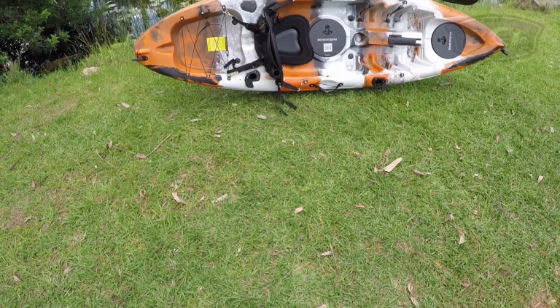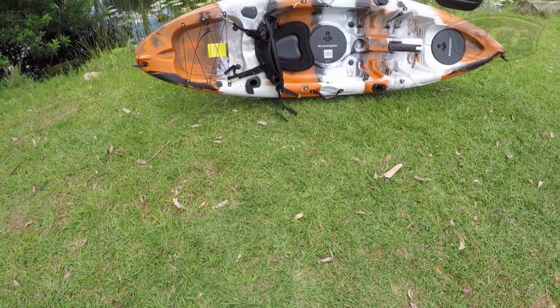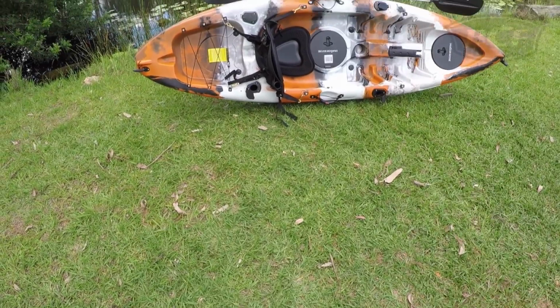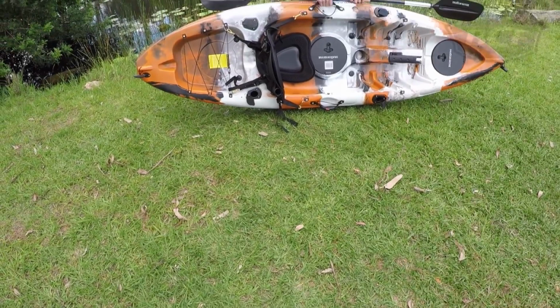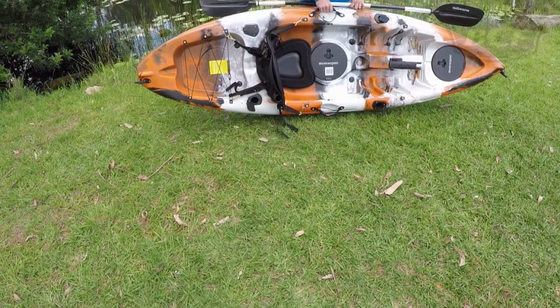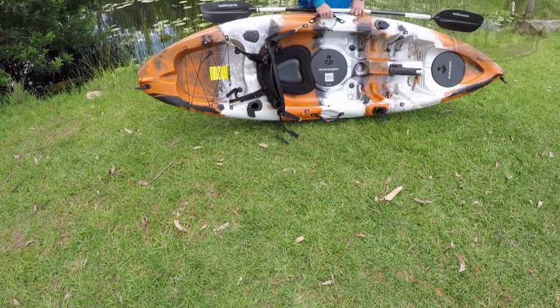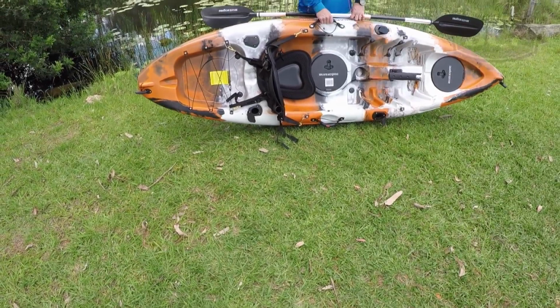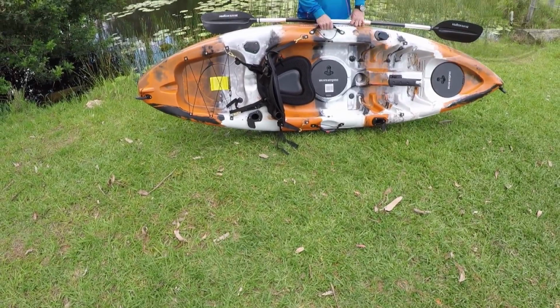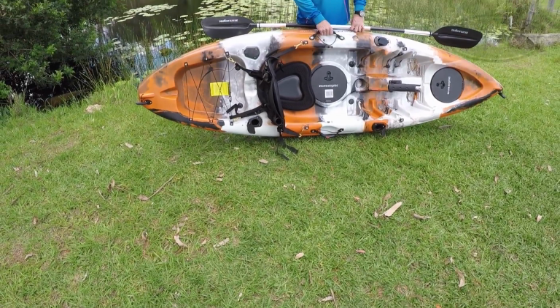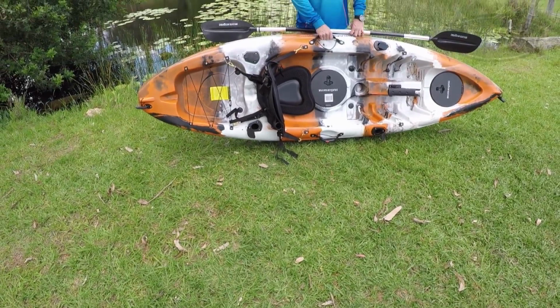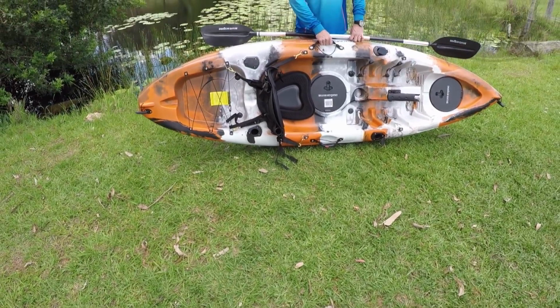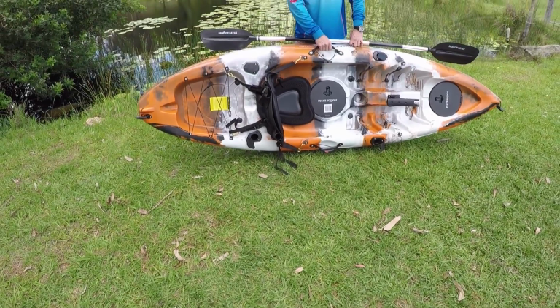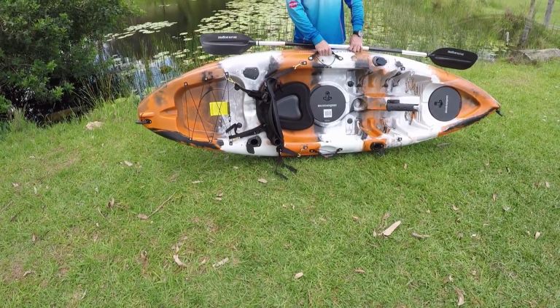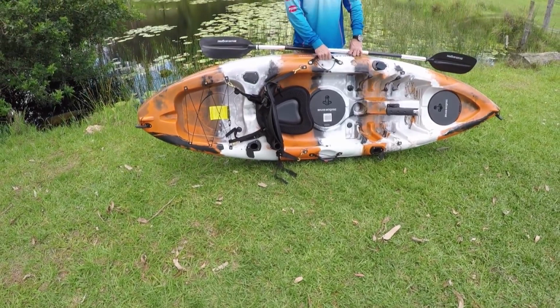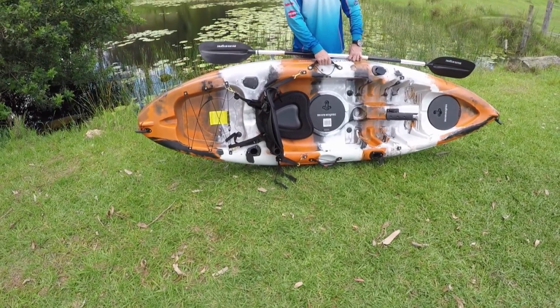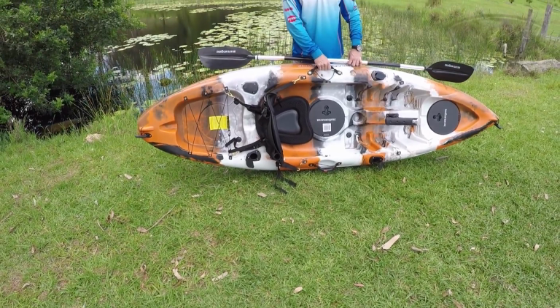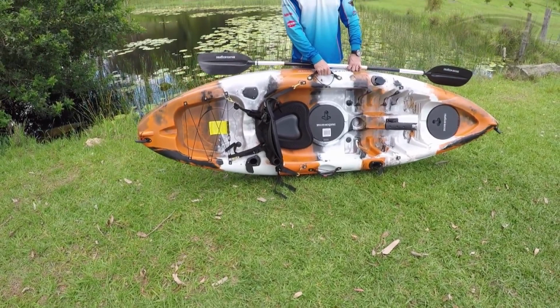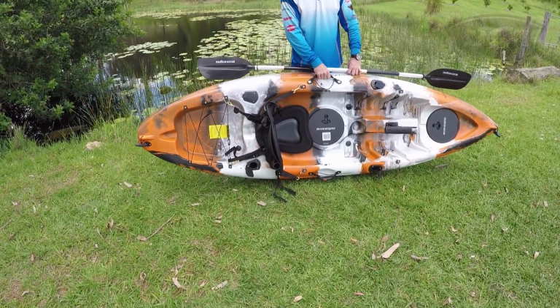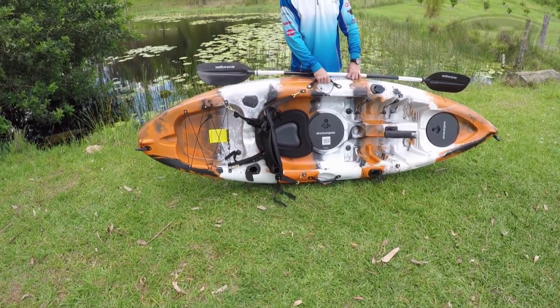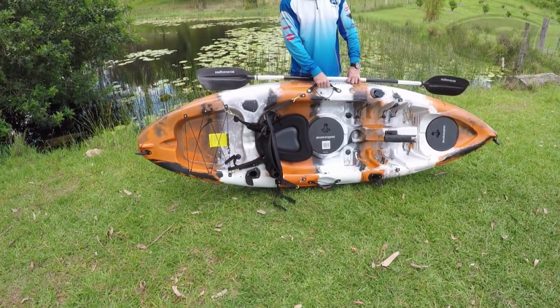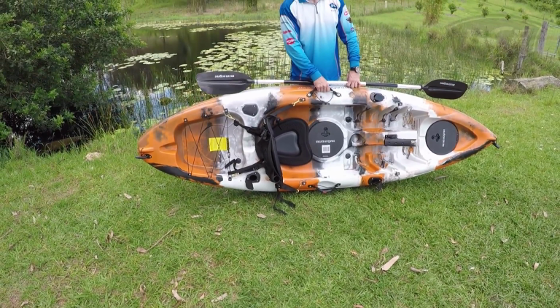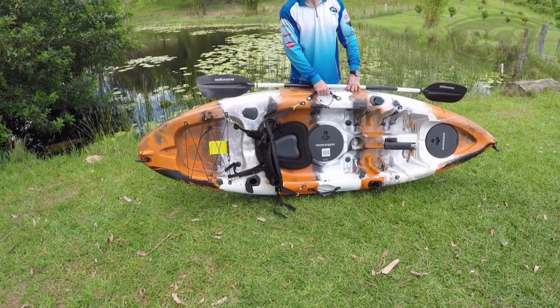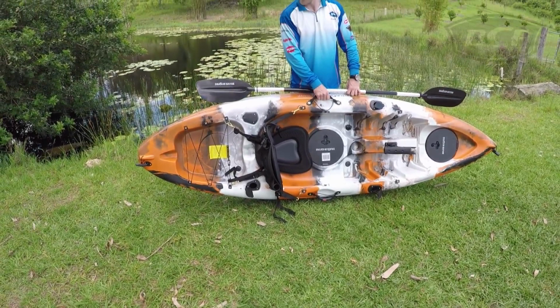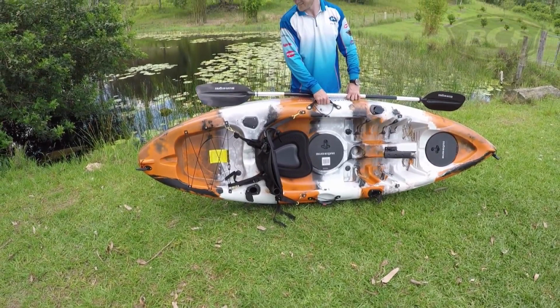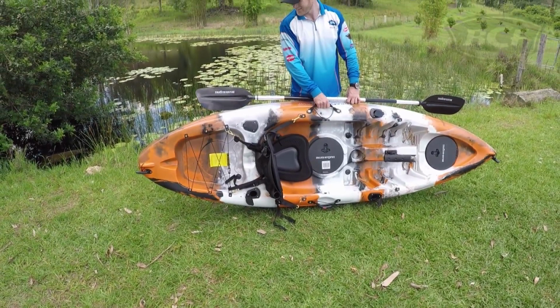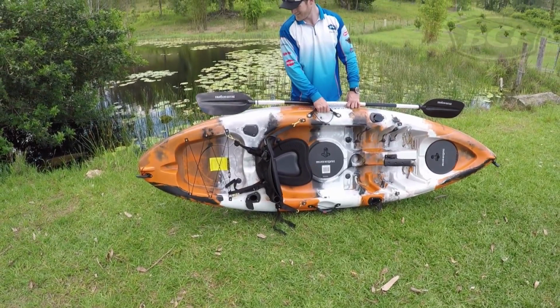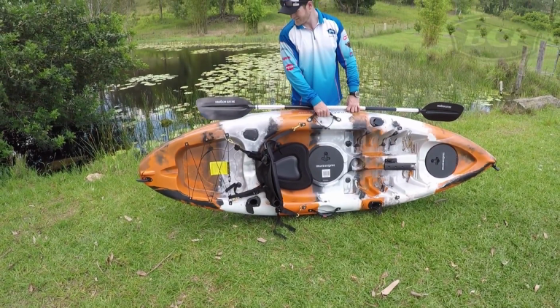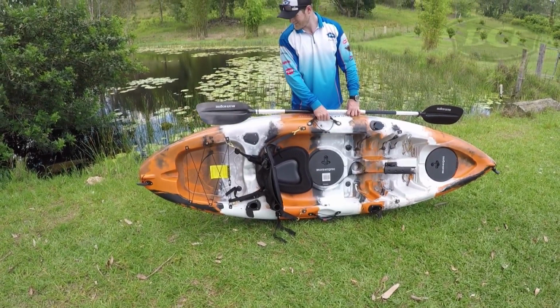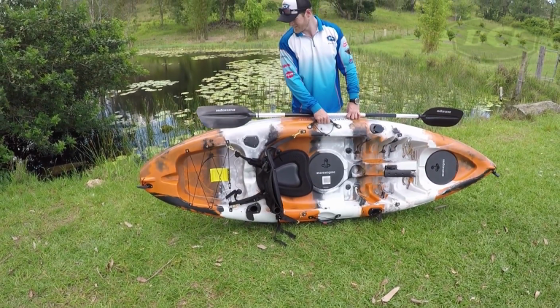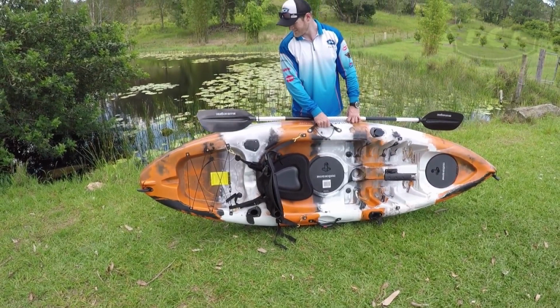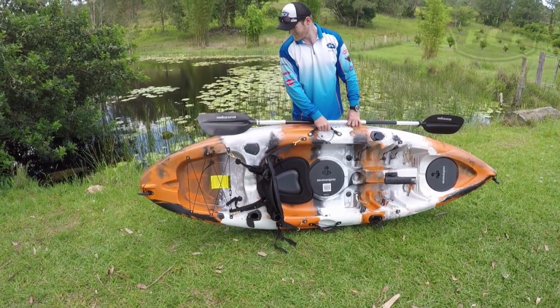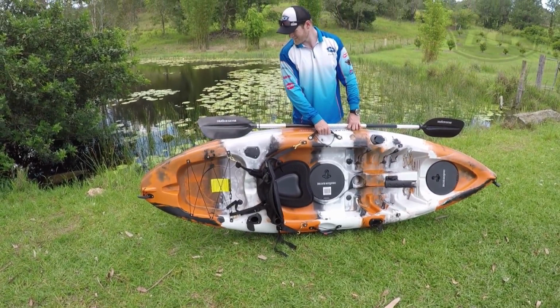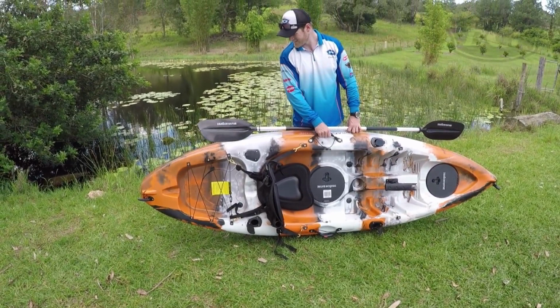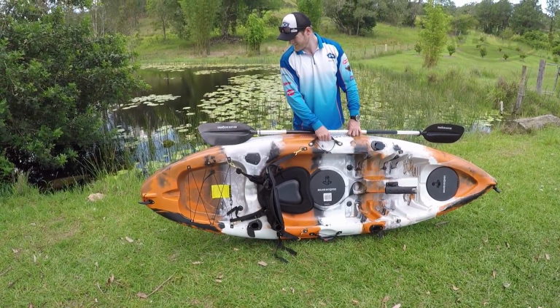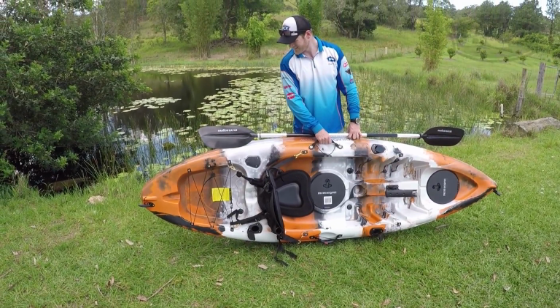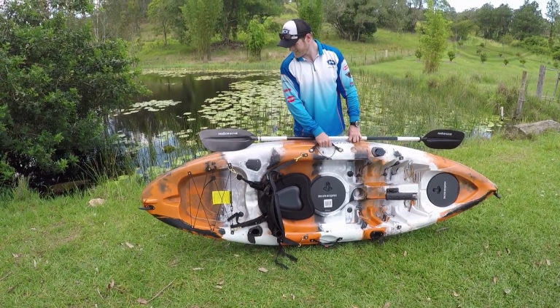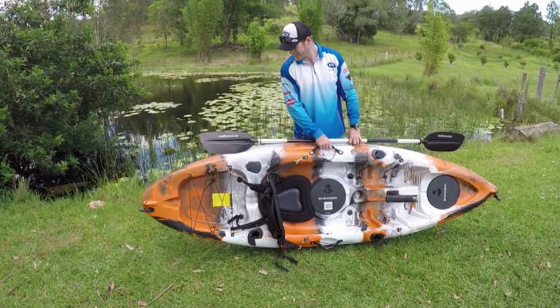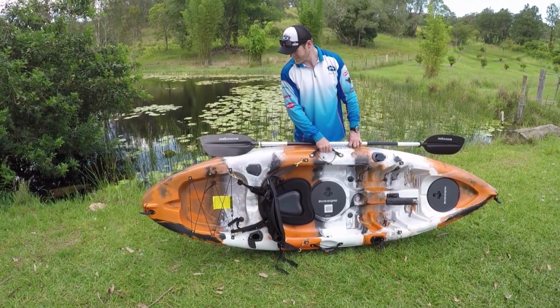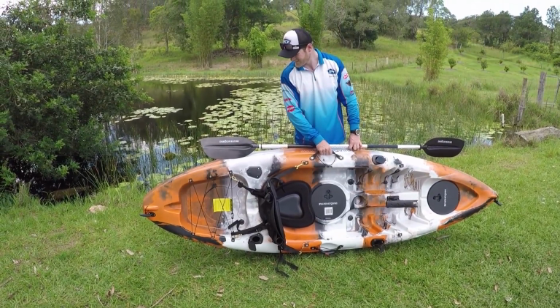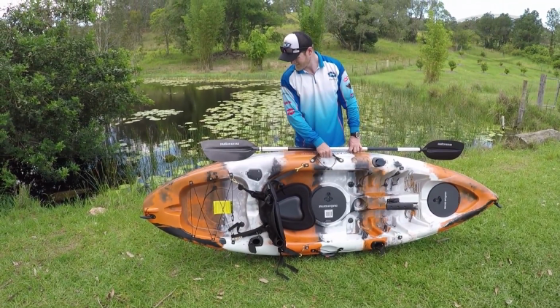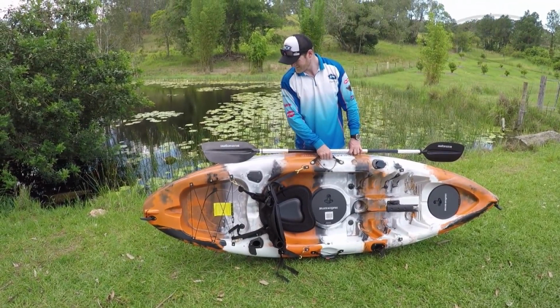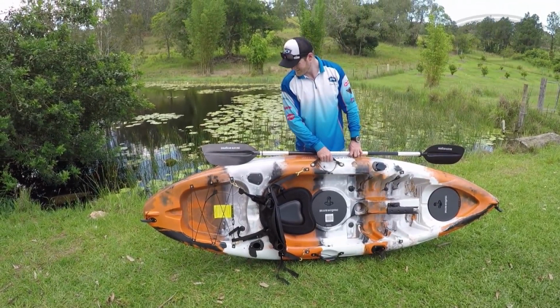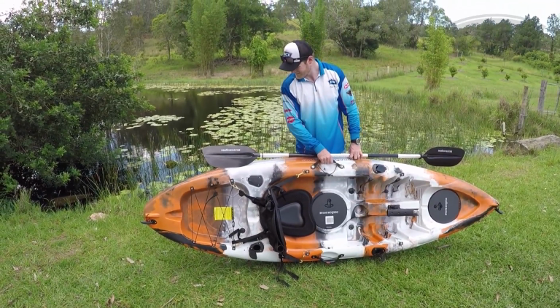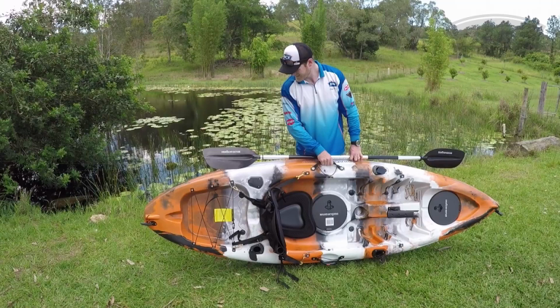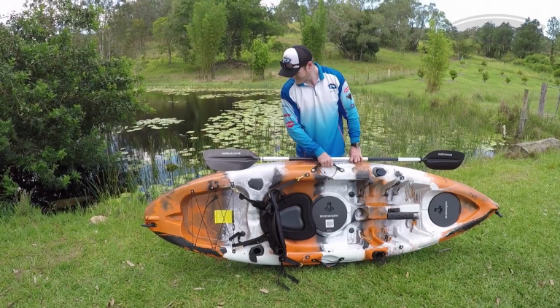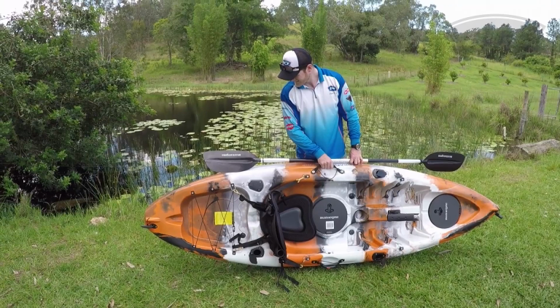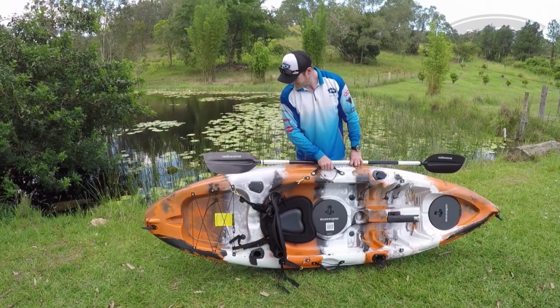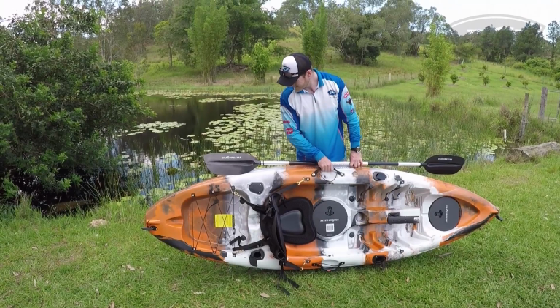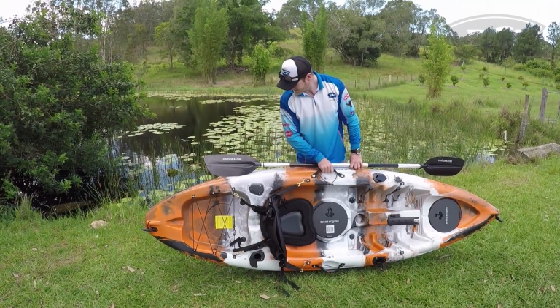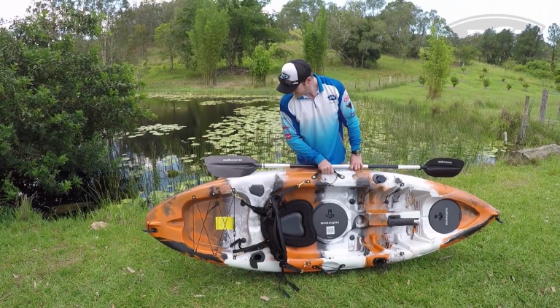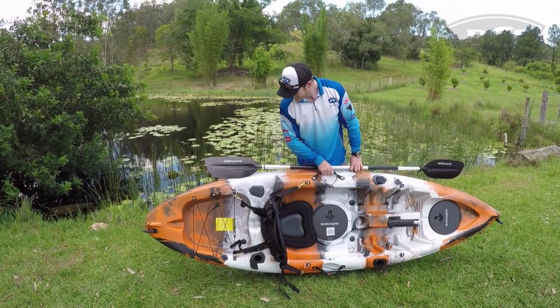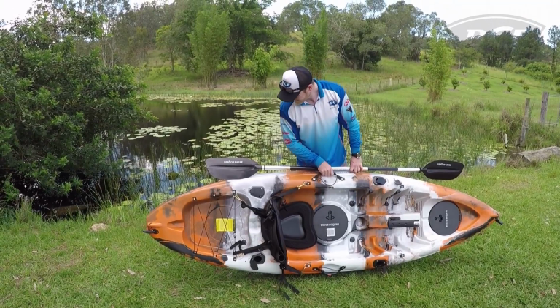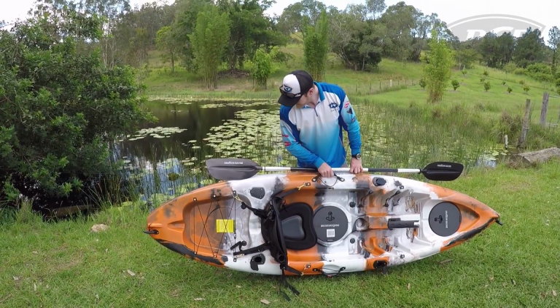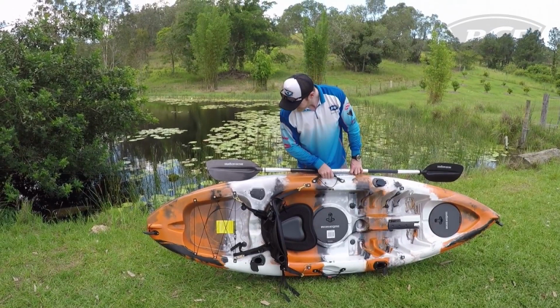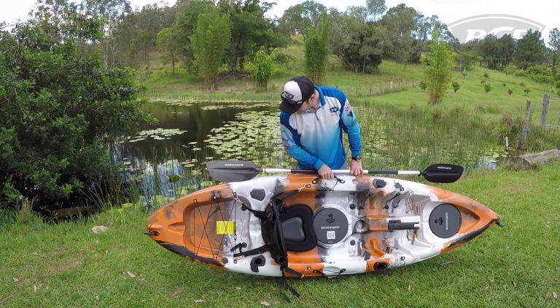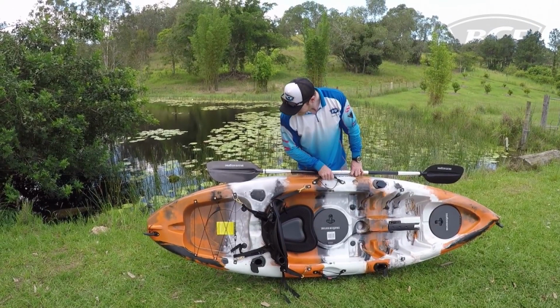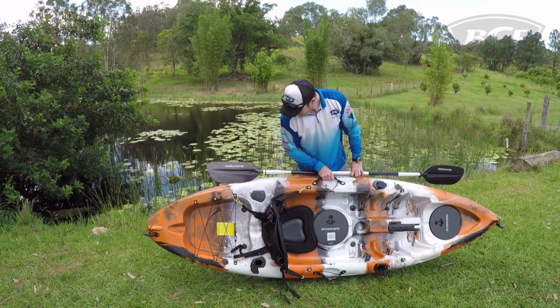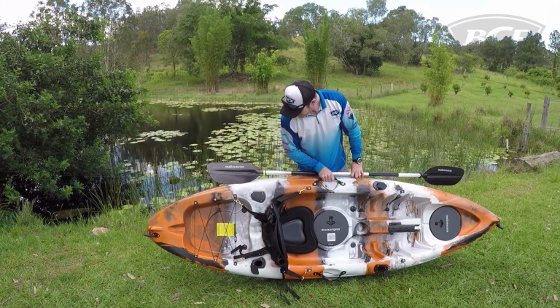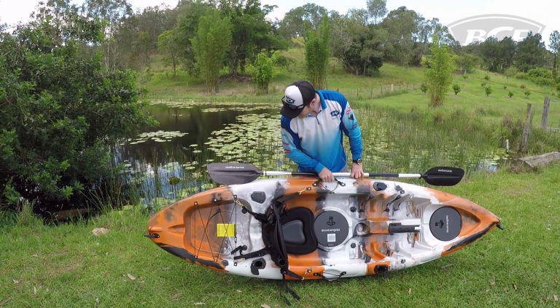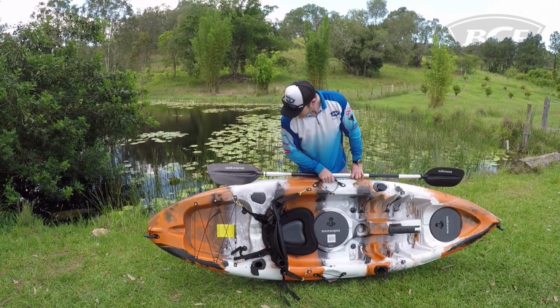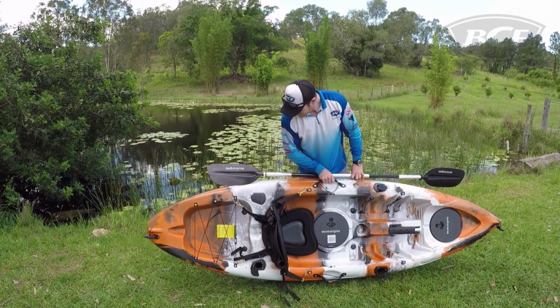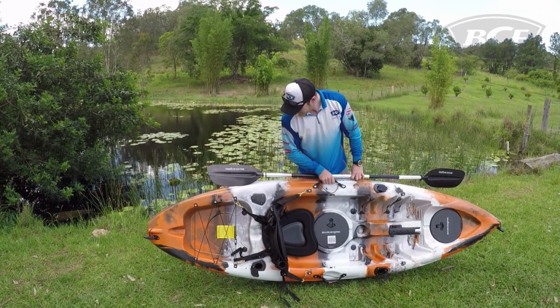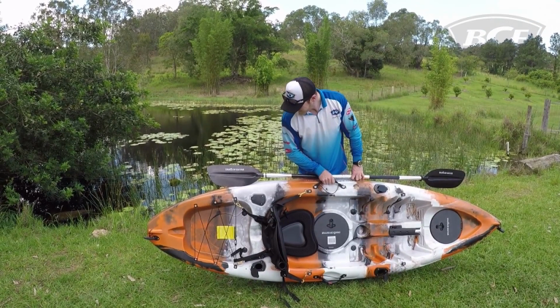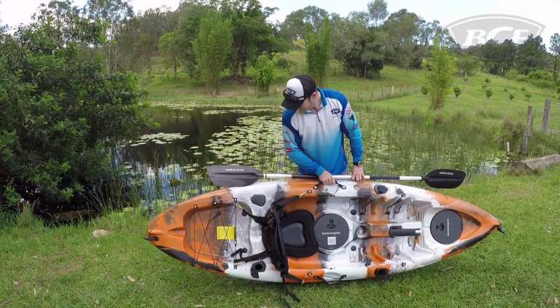Now Dragon are so confident in their product, they're backing it with a five-year warranty on the hull. That's great peace of mind for buying a quality kayak.